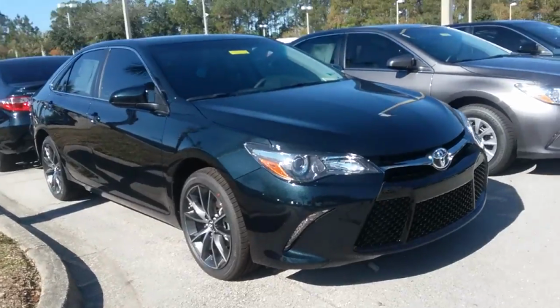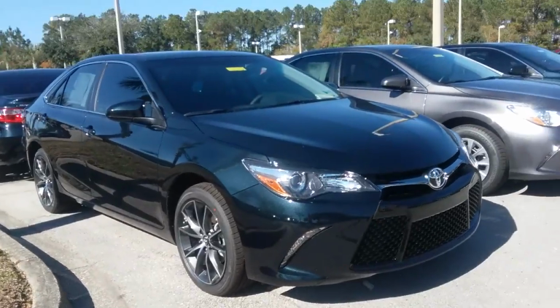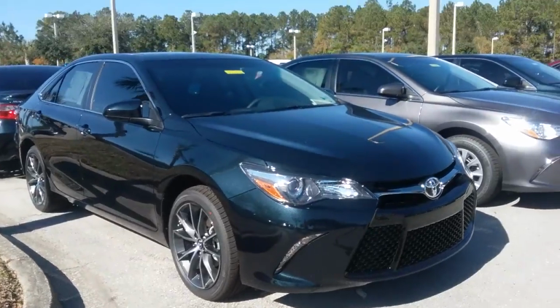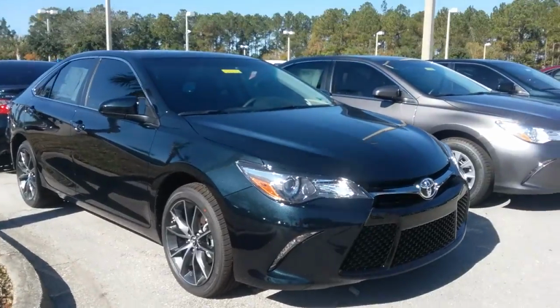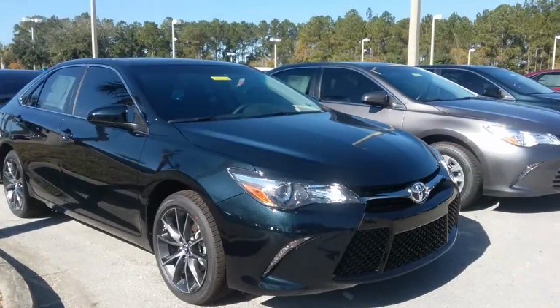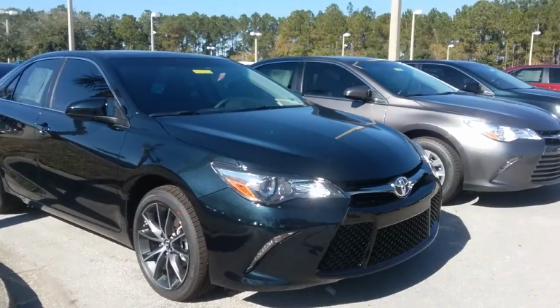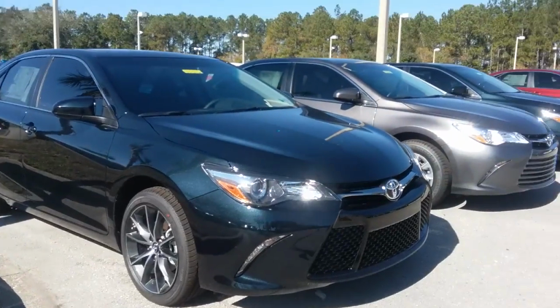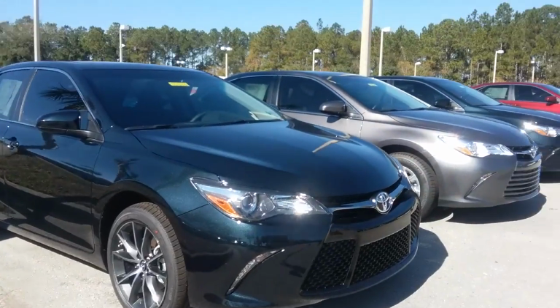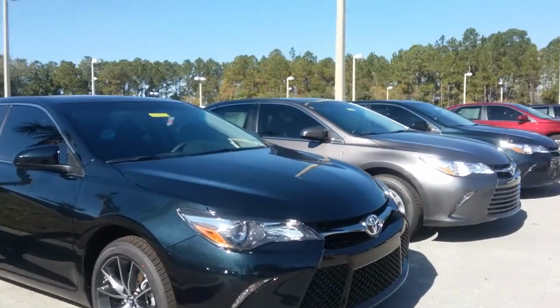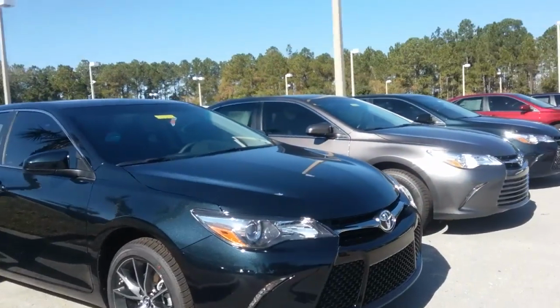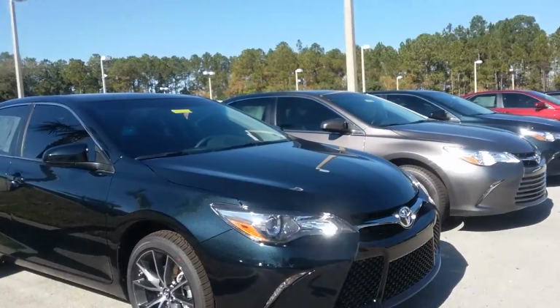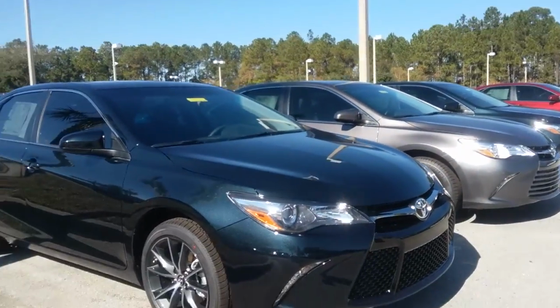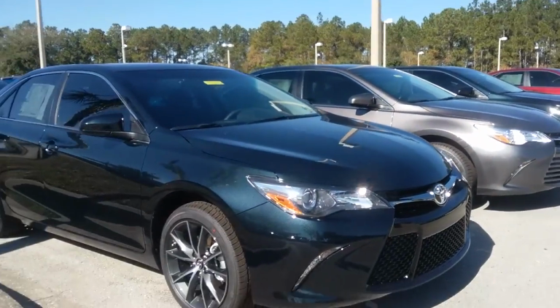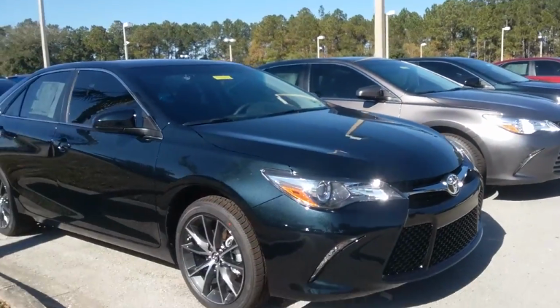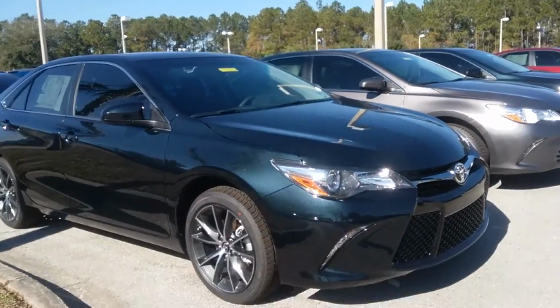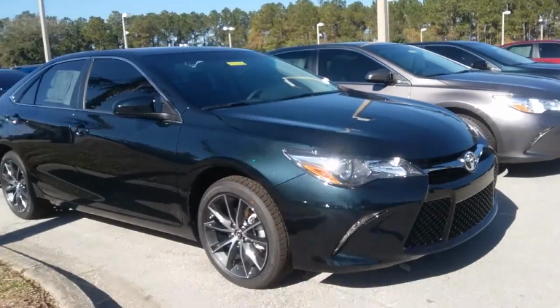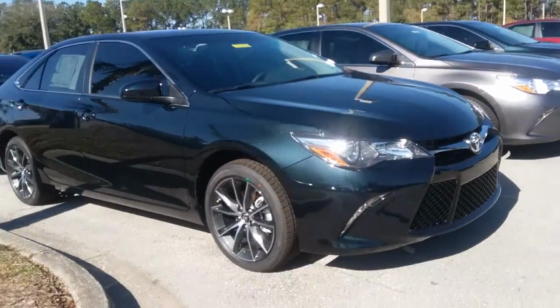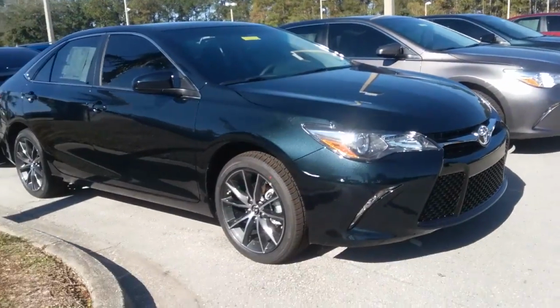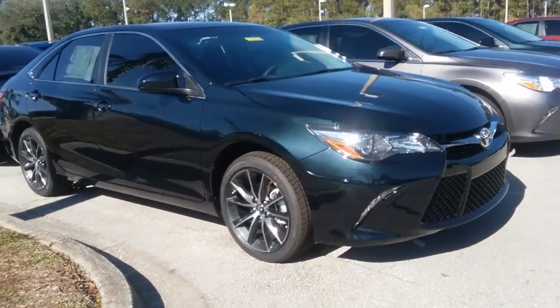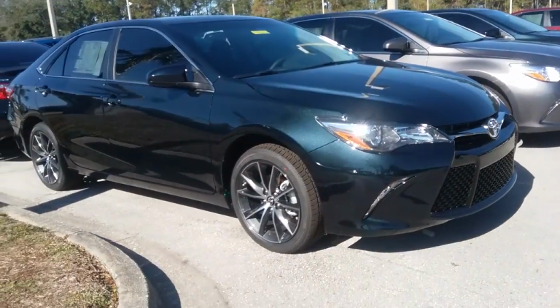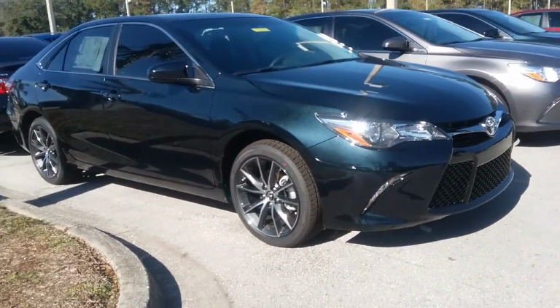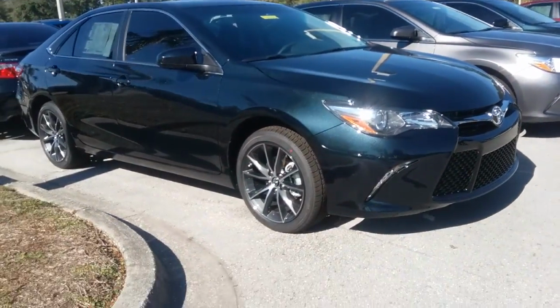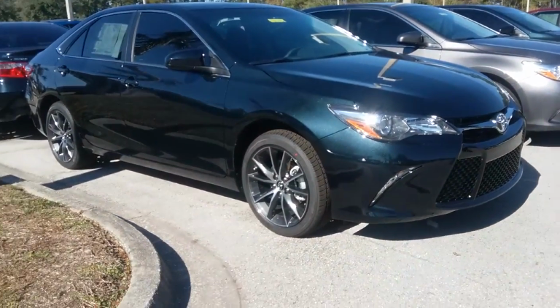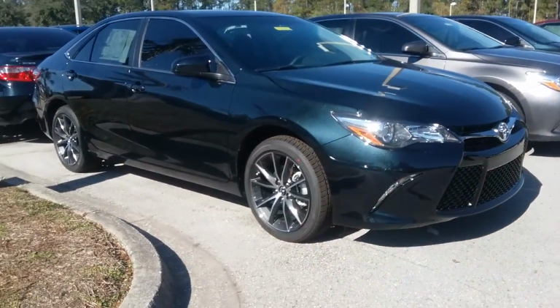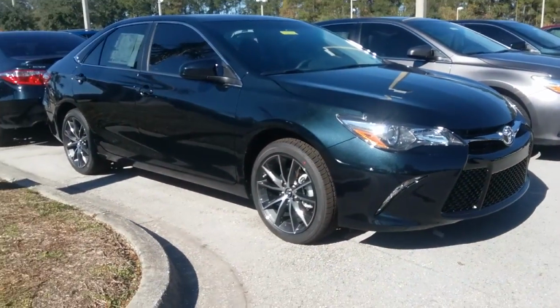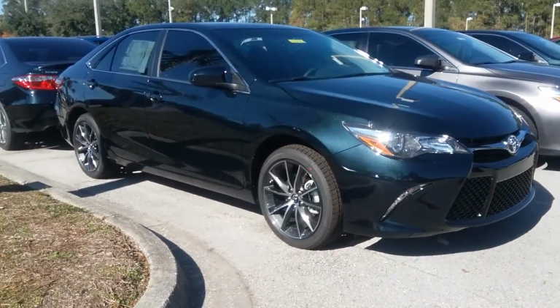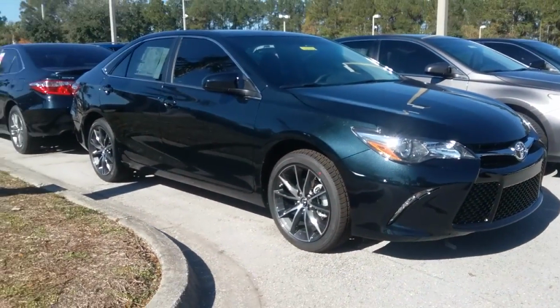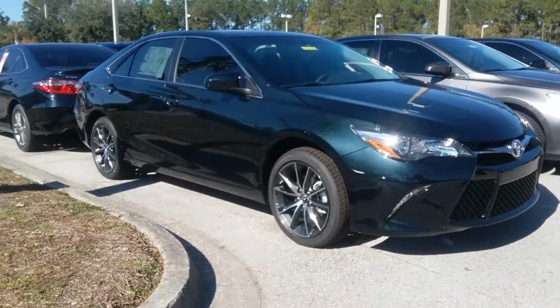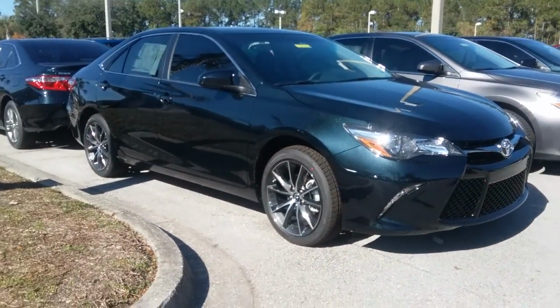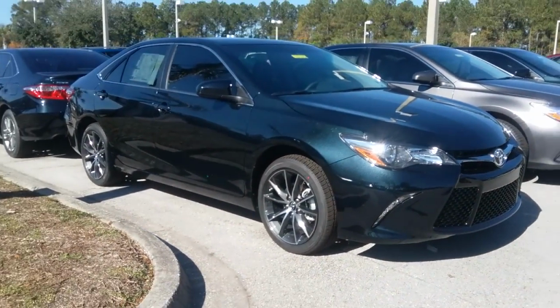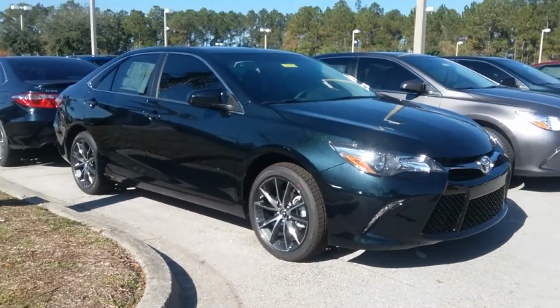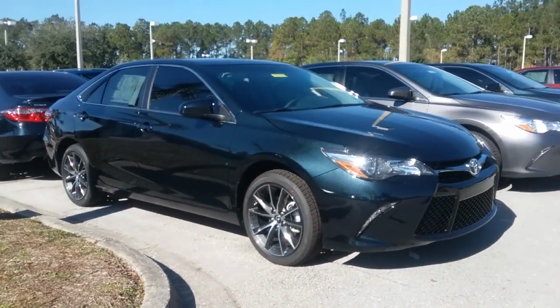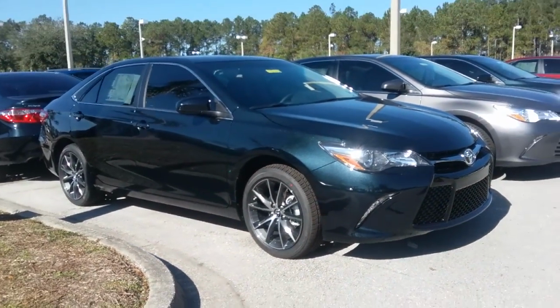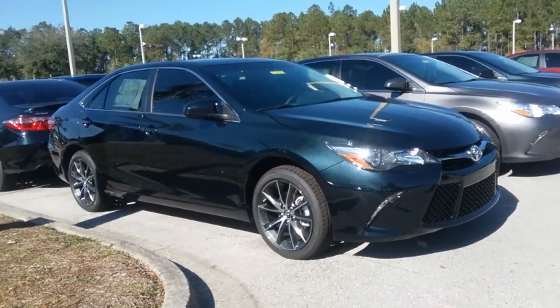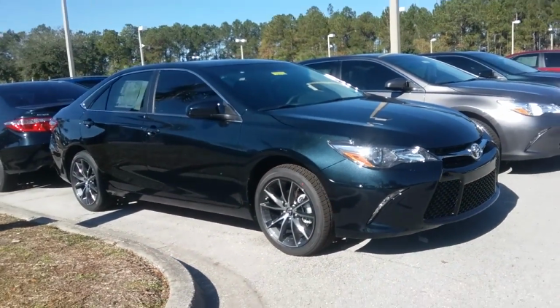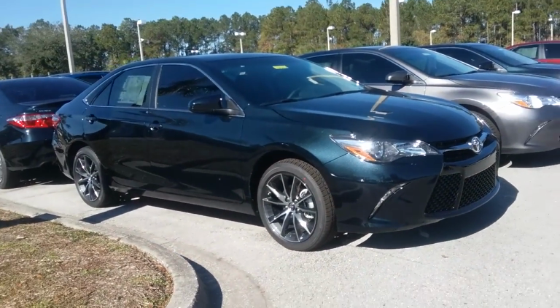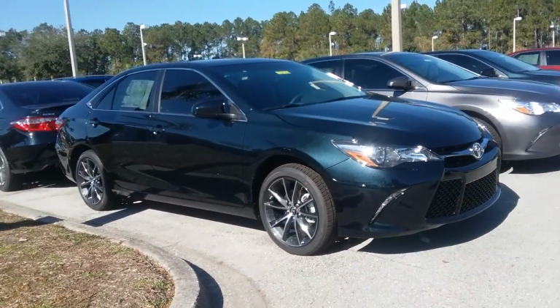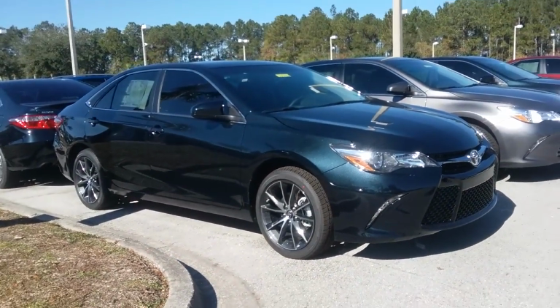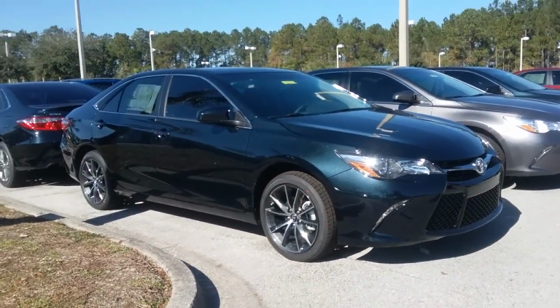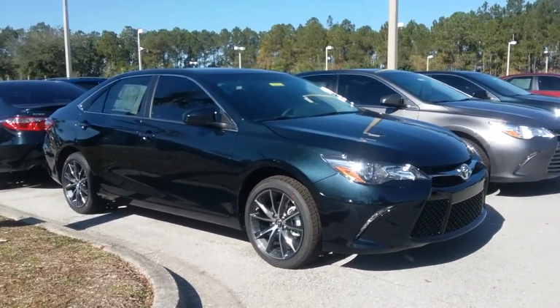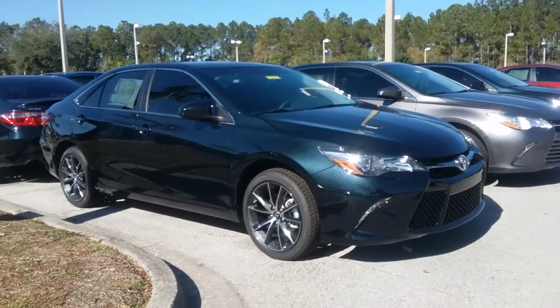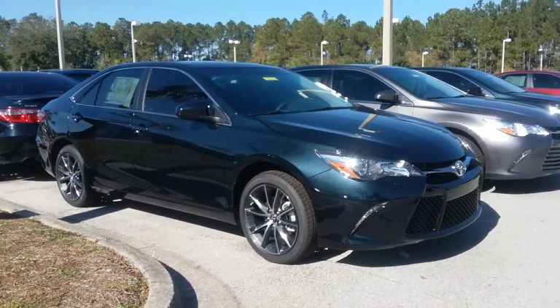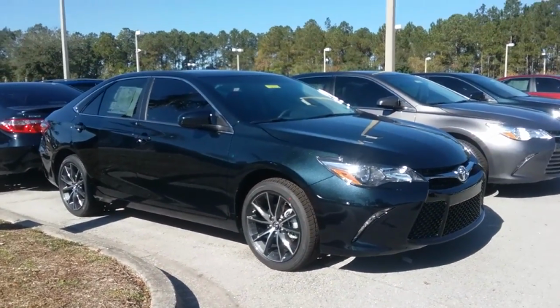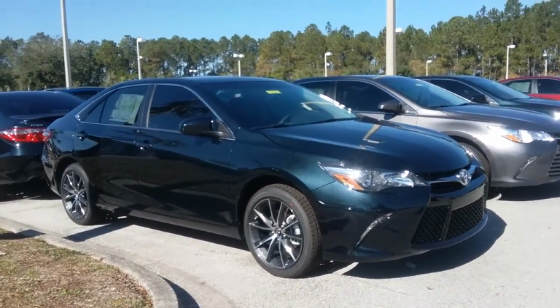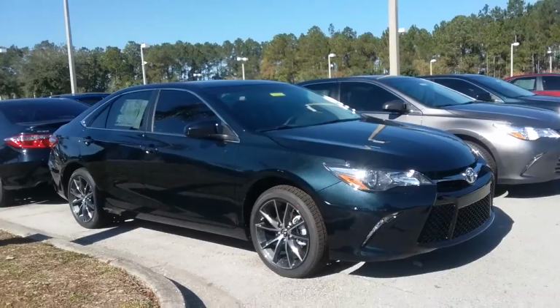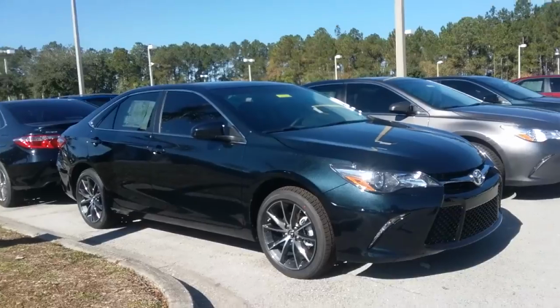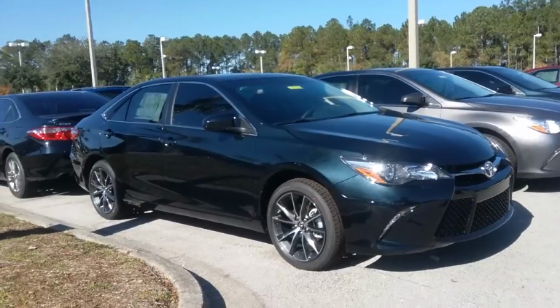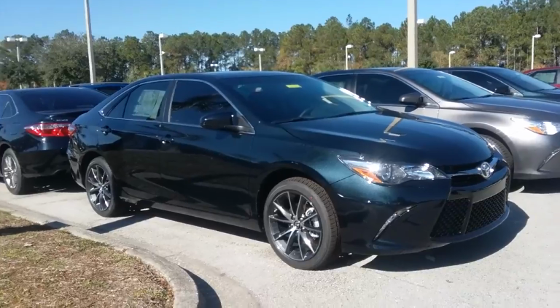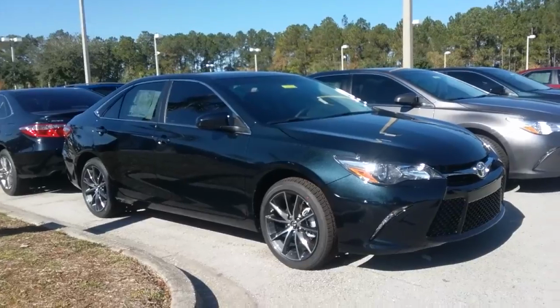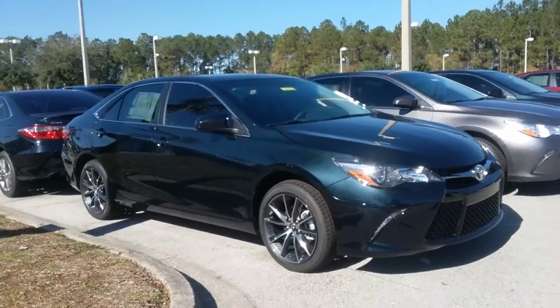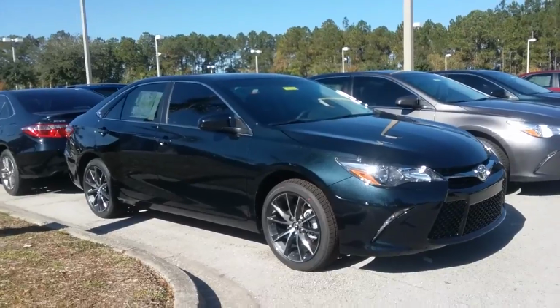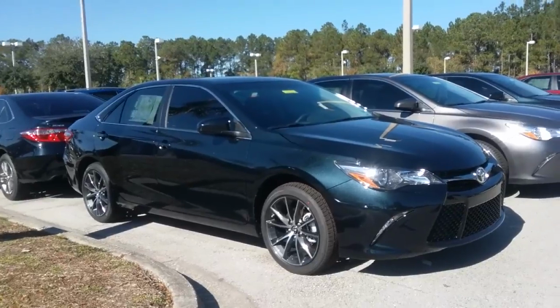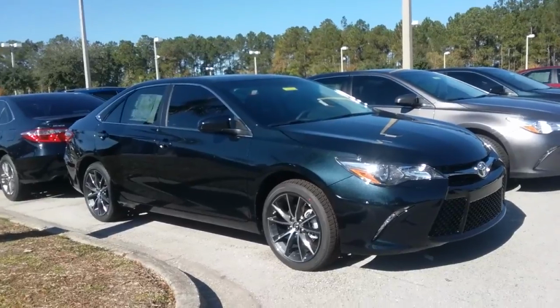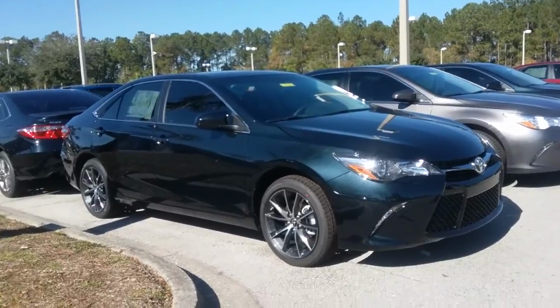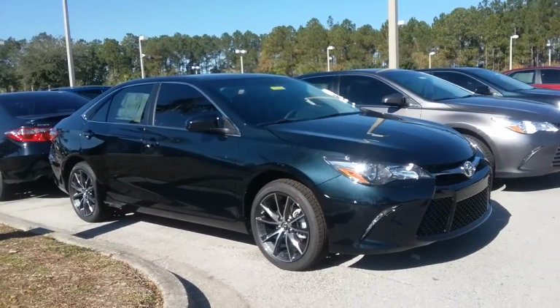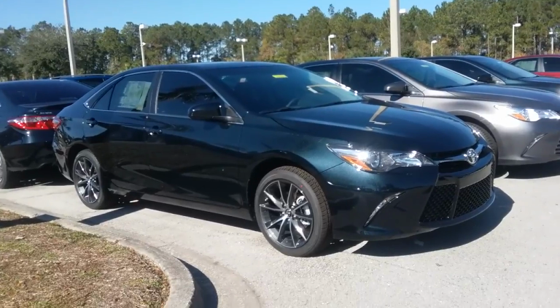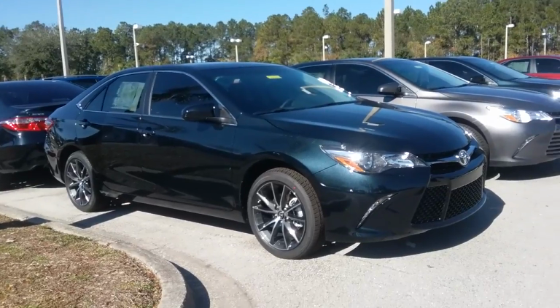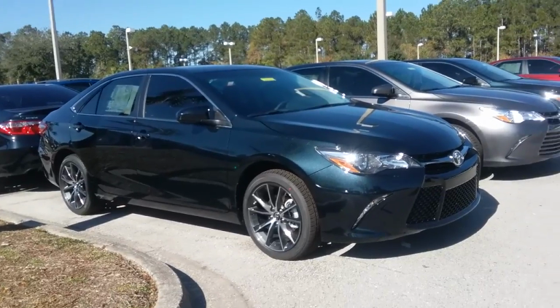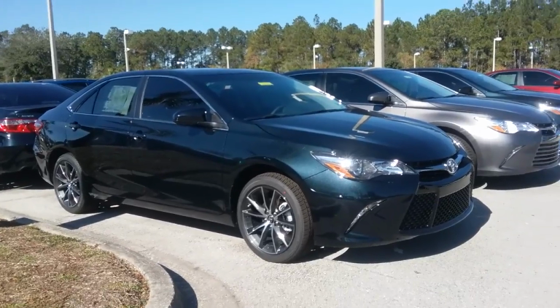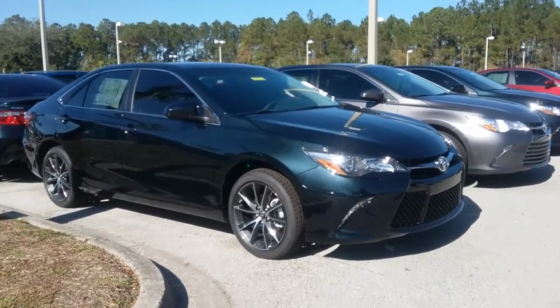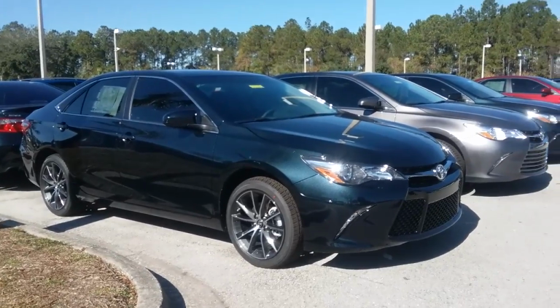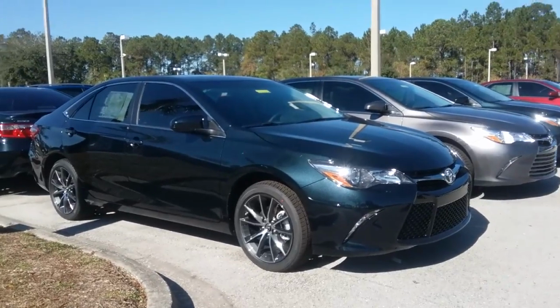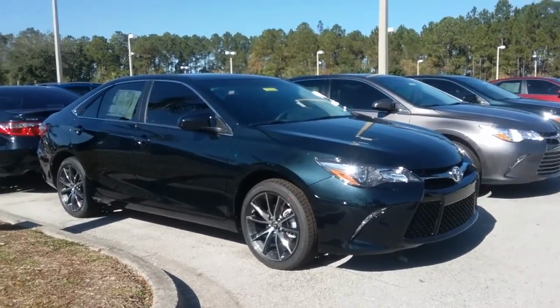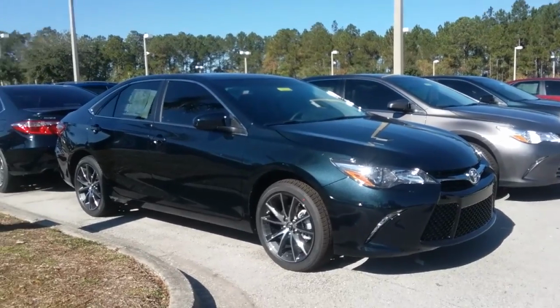Hello, Chris. It's Kara from Arlington Toyota. I am out on the lot with this 2017 Camry XSE that you inquired about.